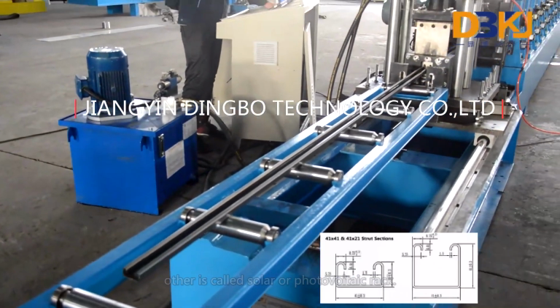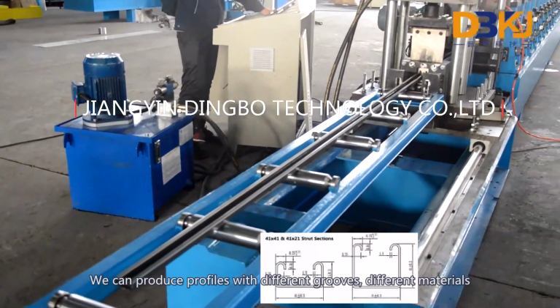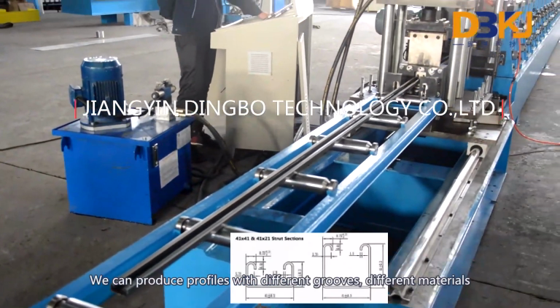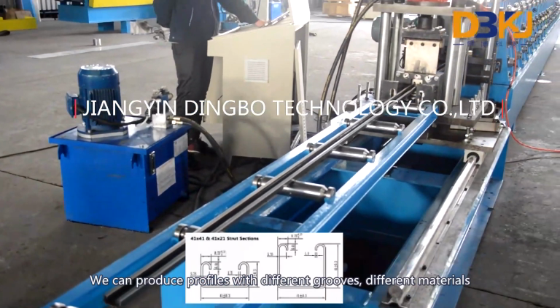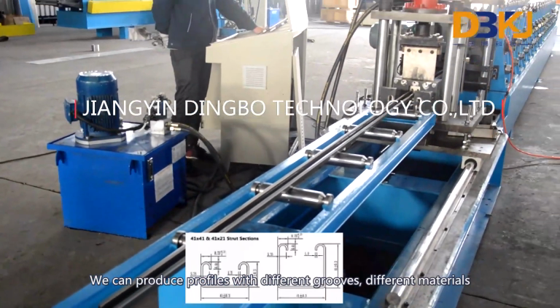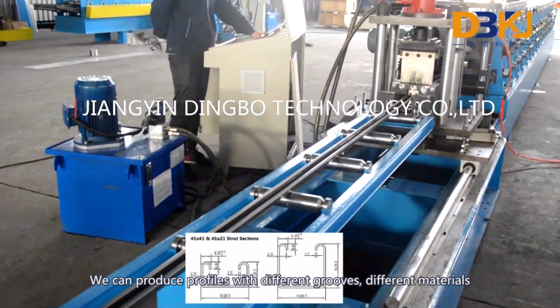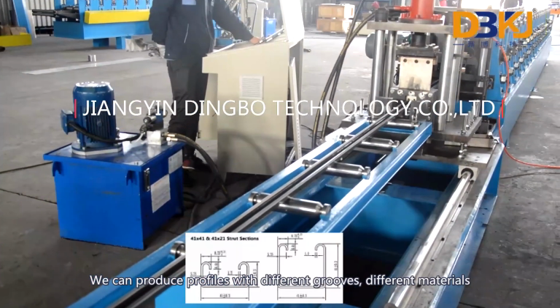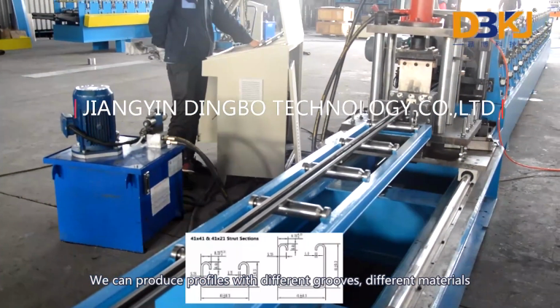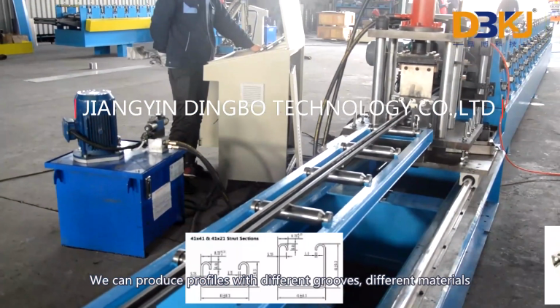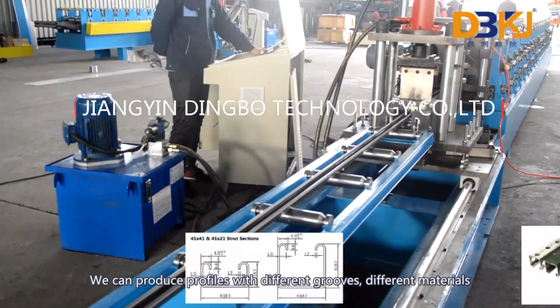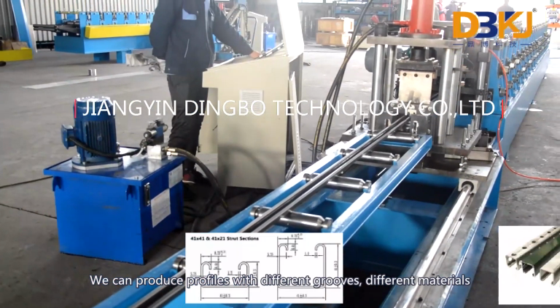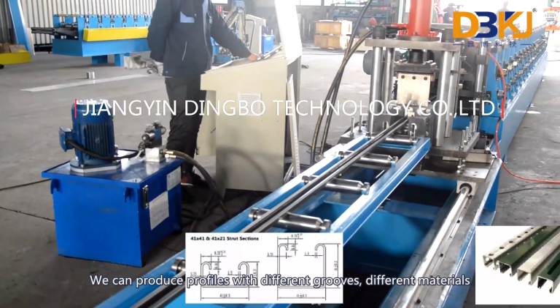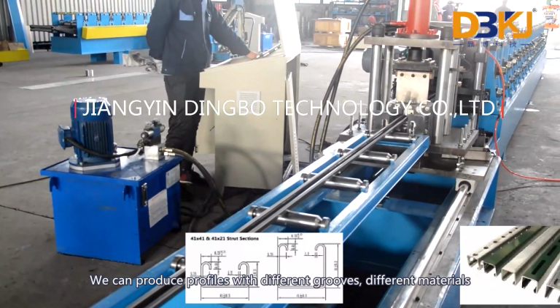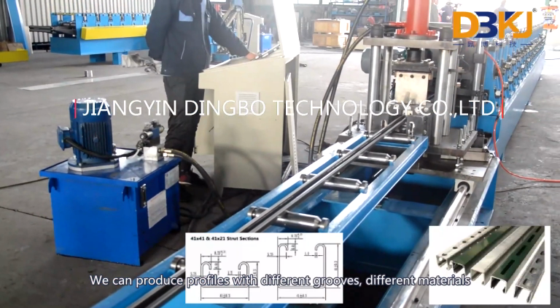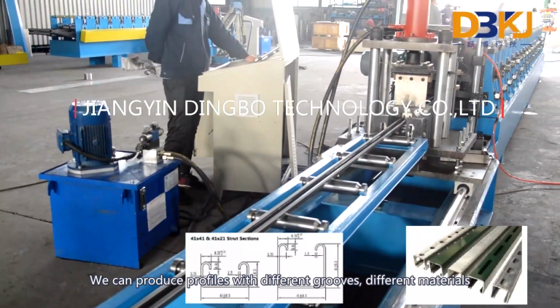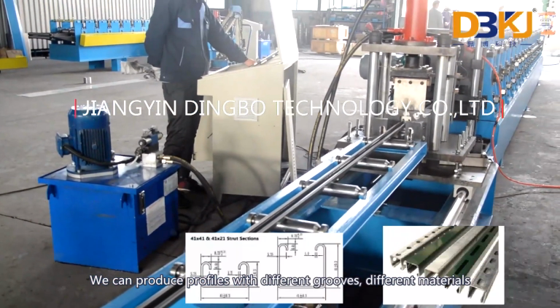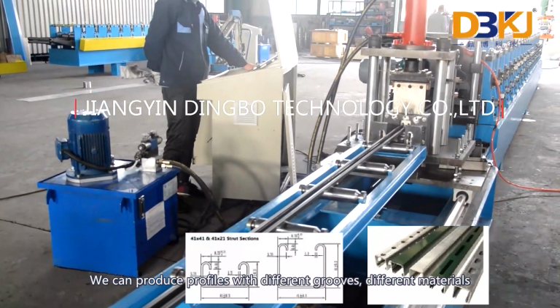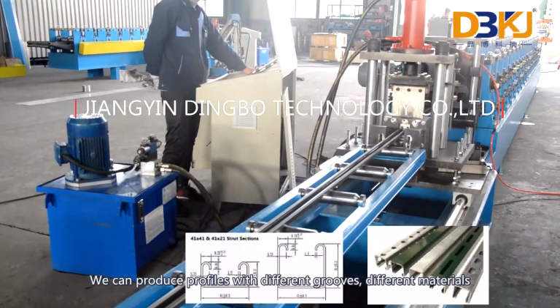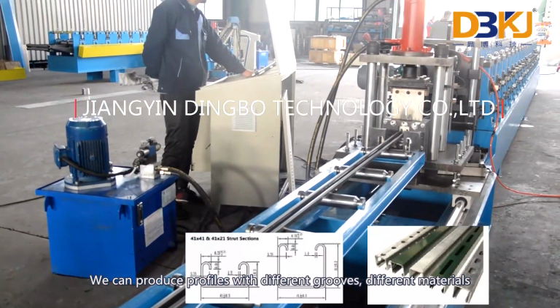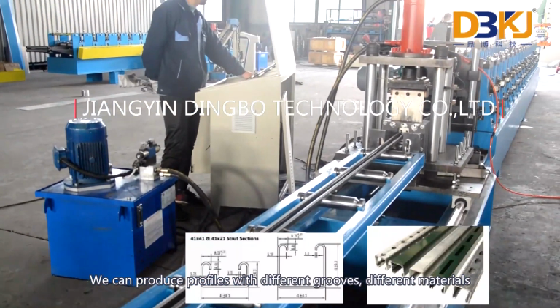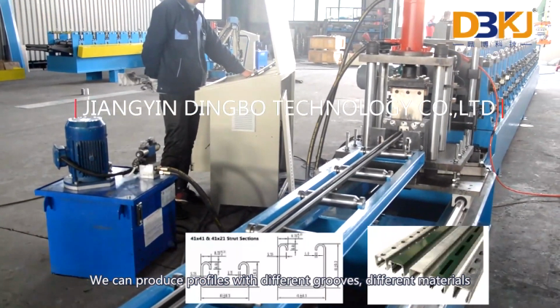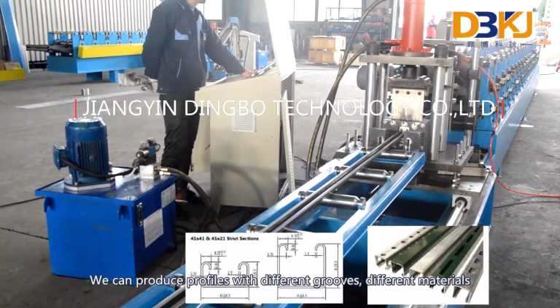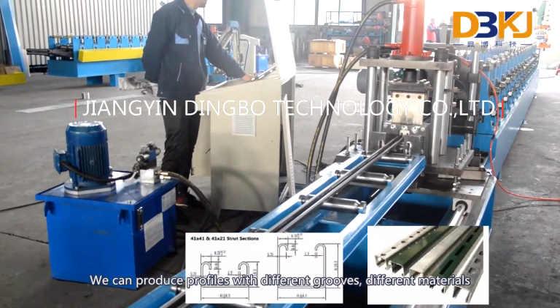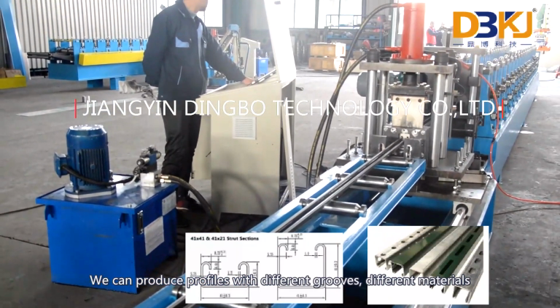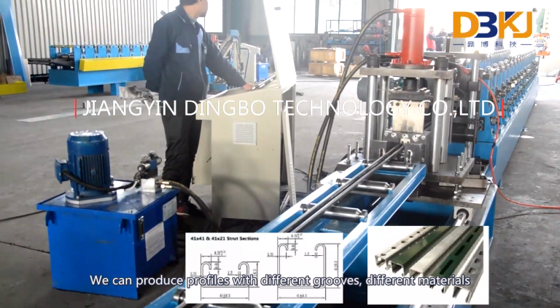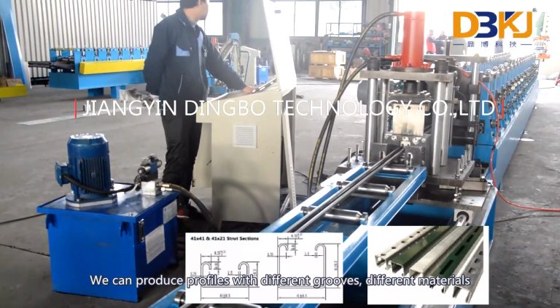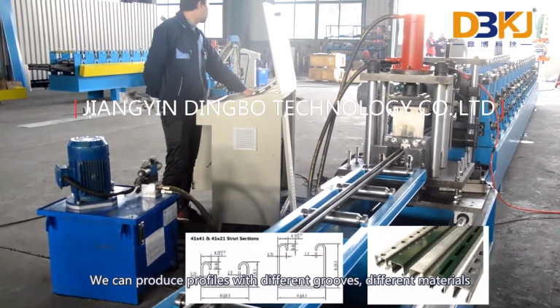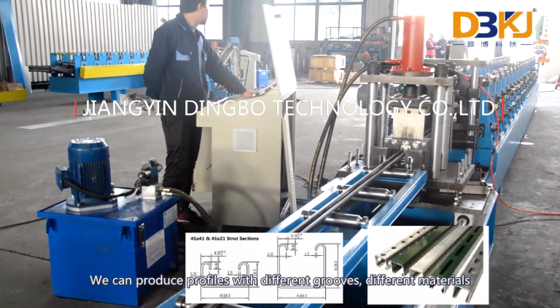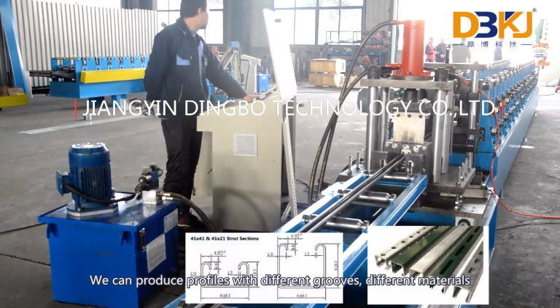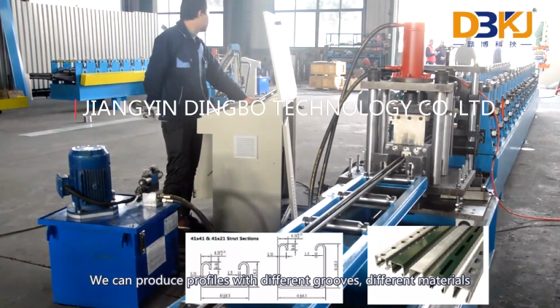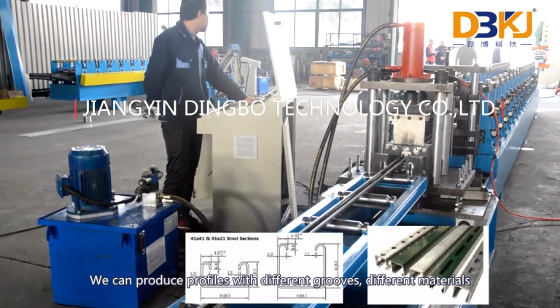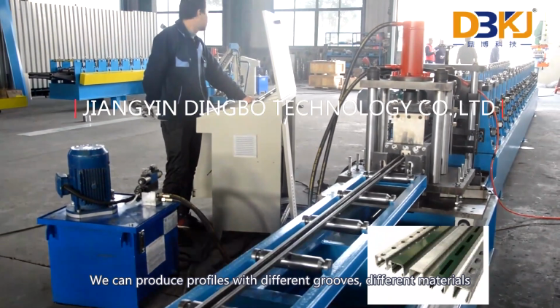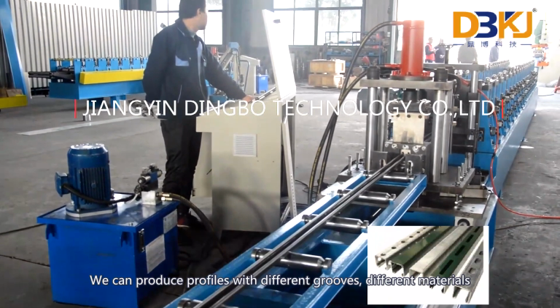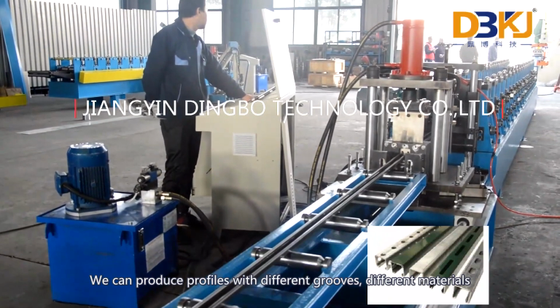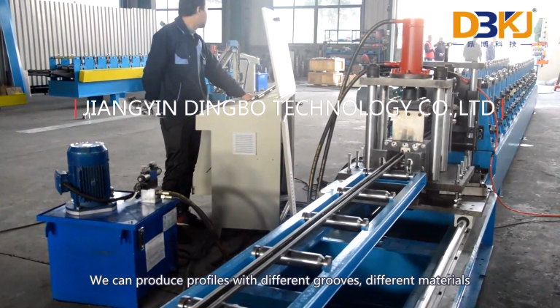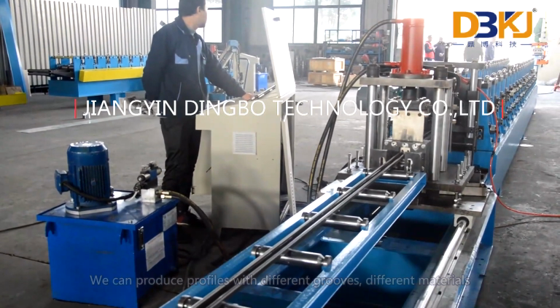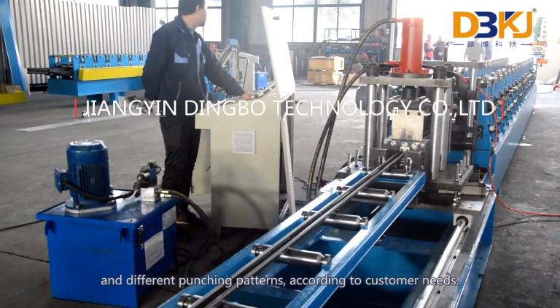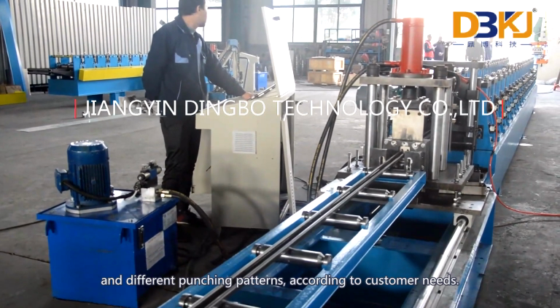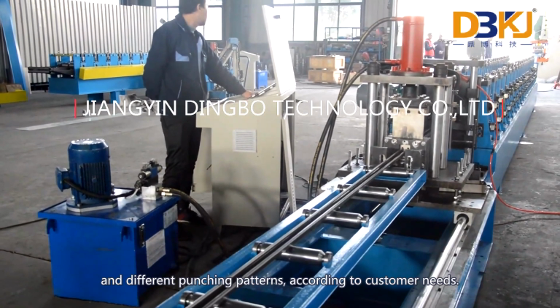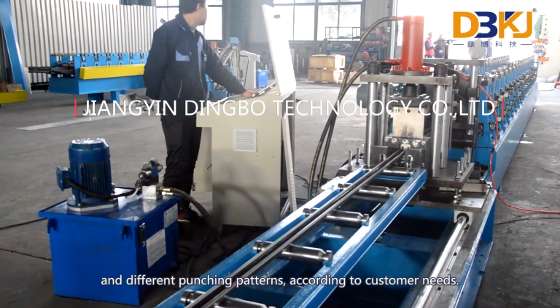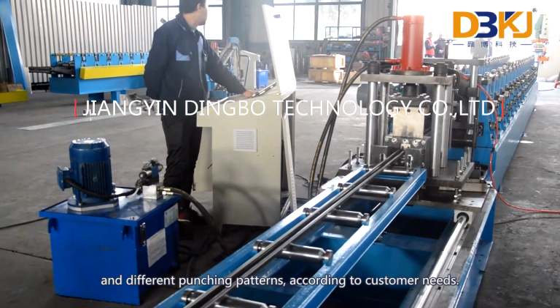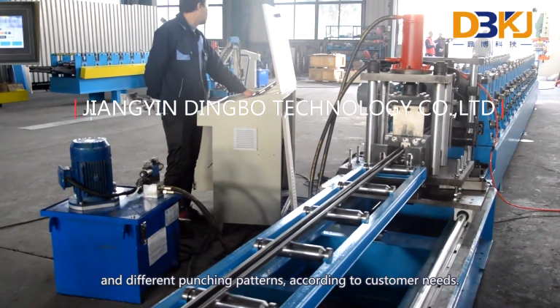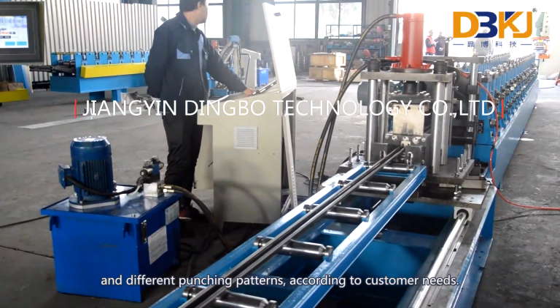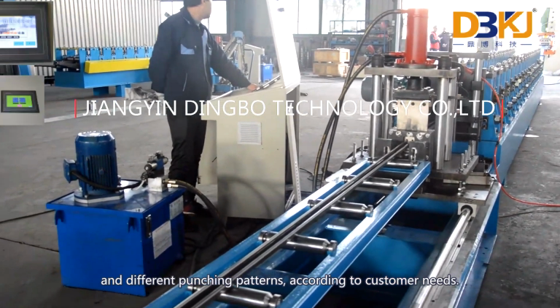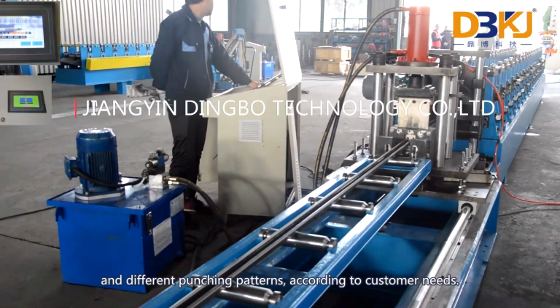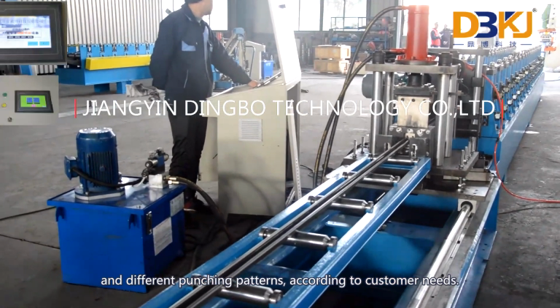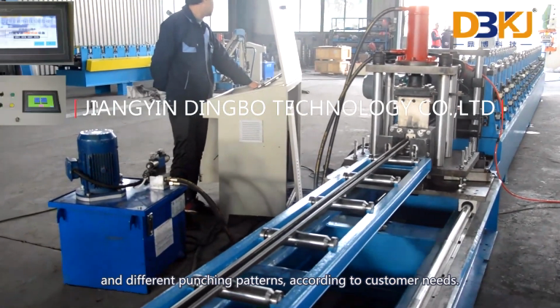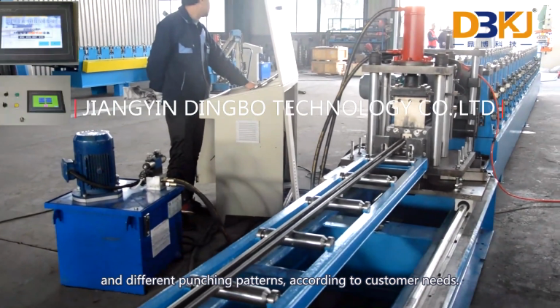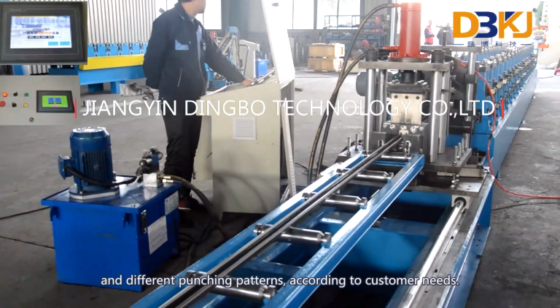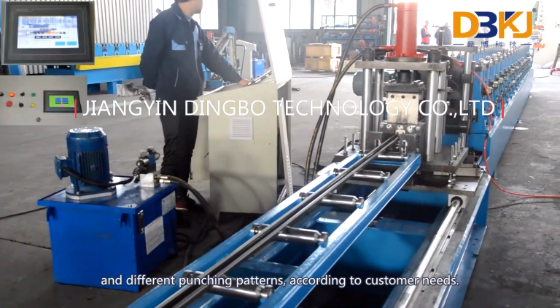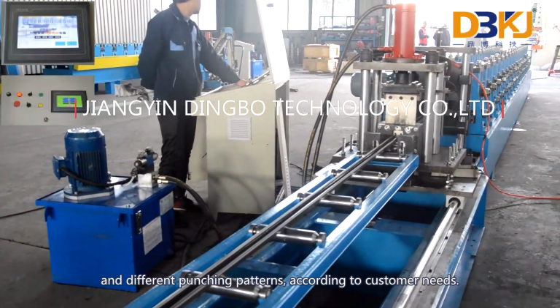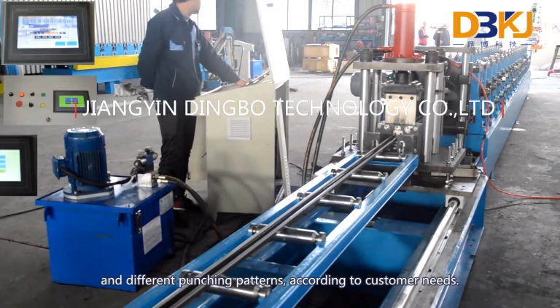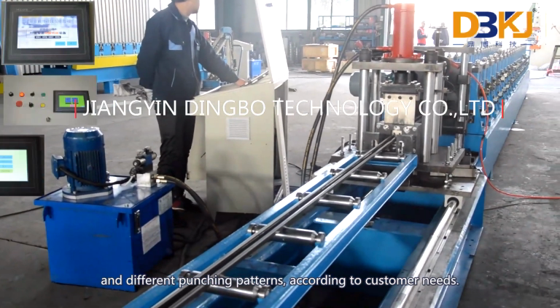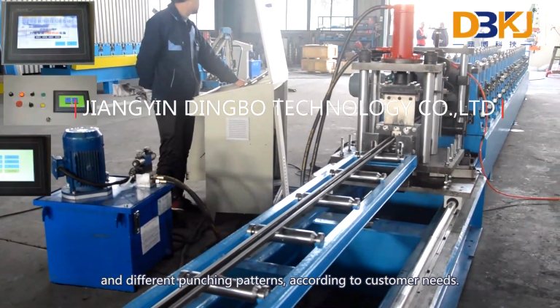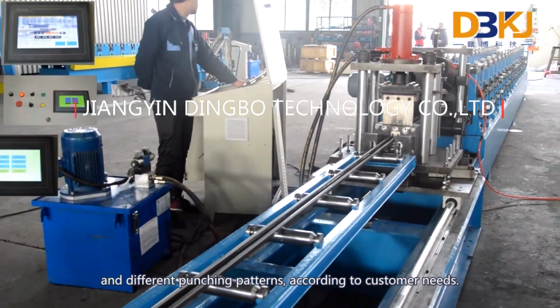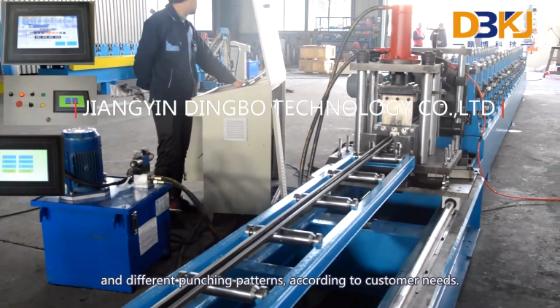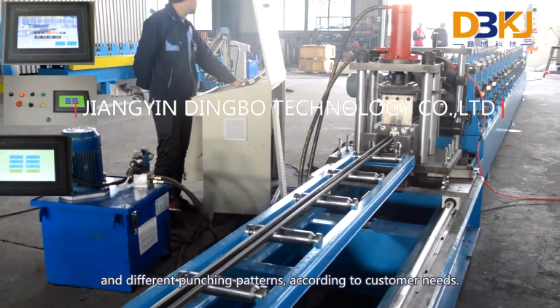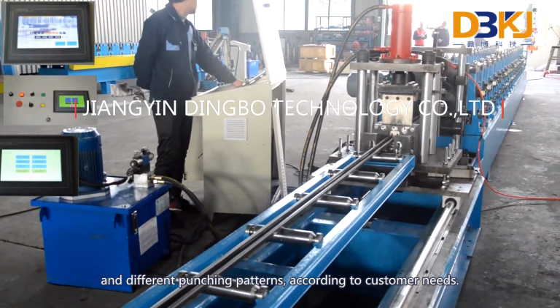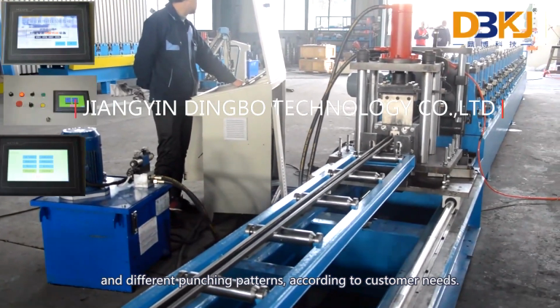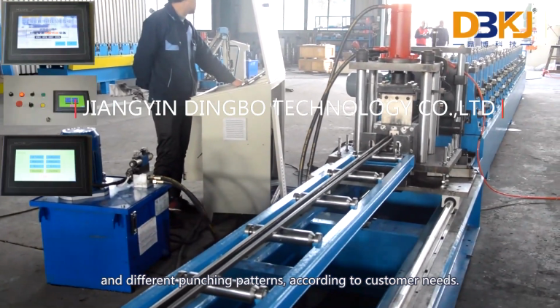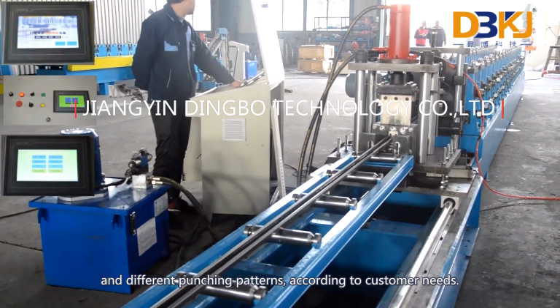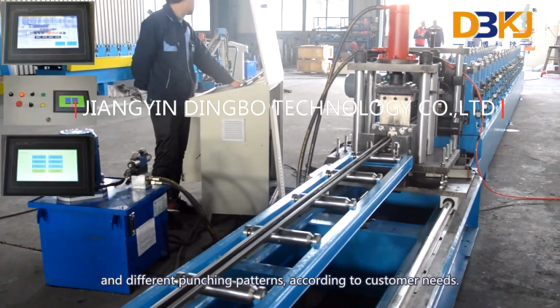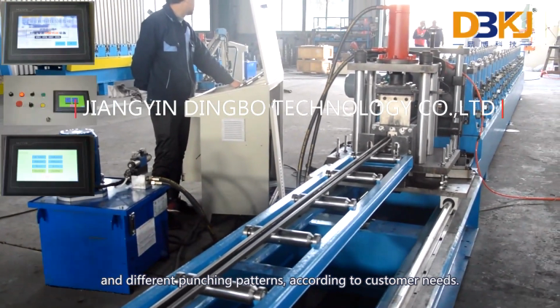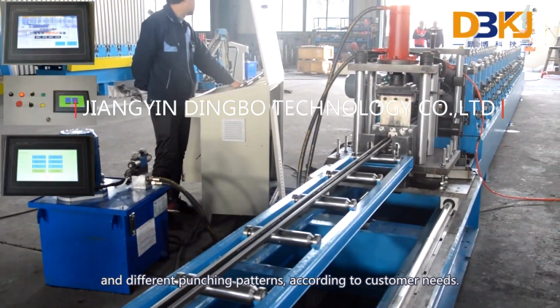We can produce profiles with different grooves, different materials, and different punching patterns according to customer needs.